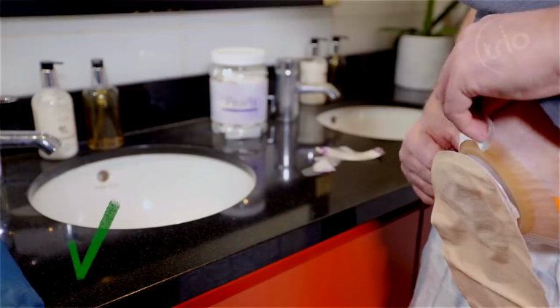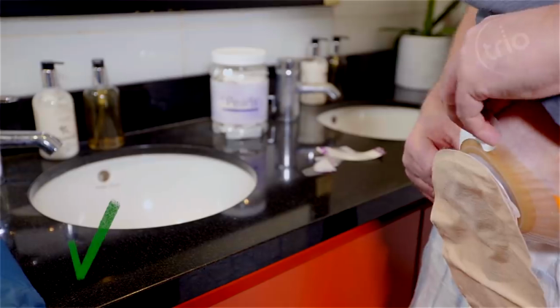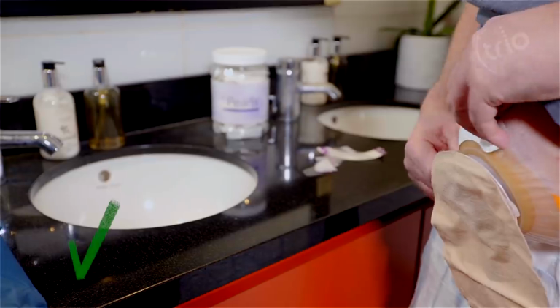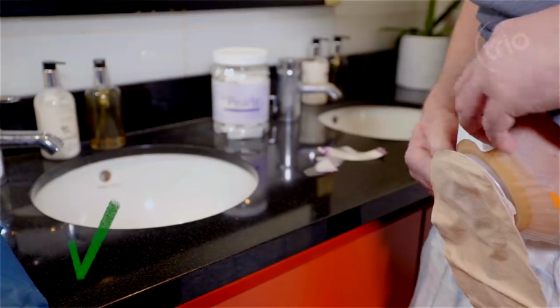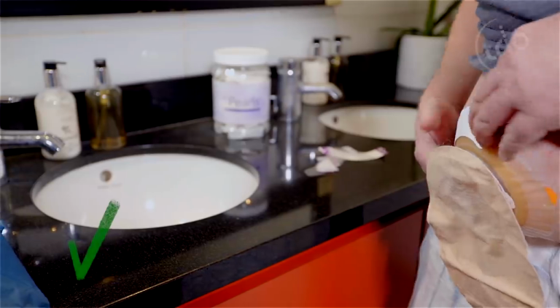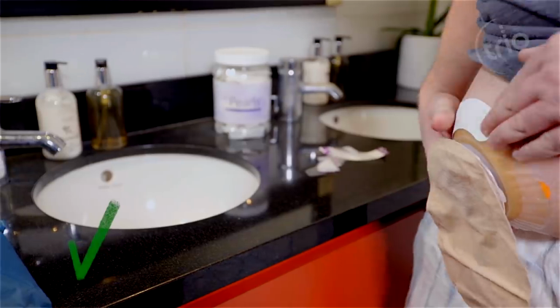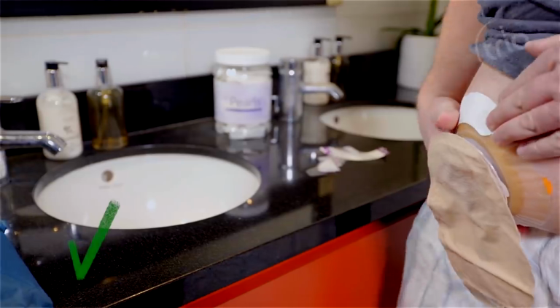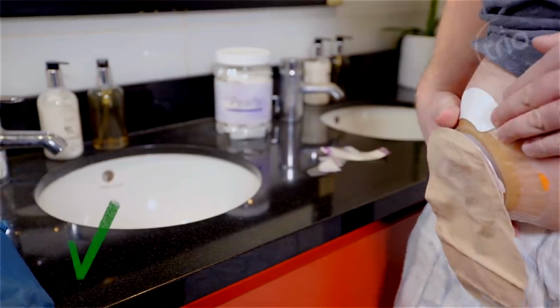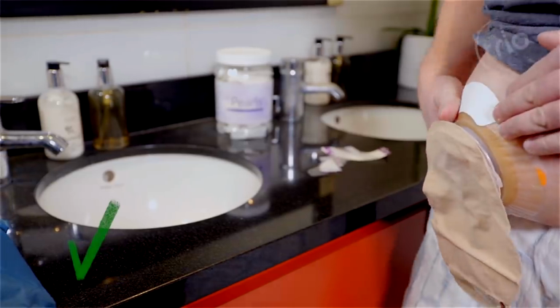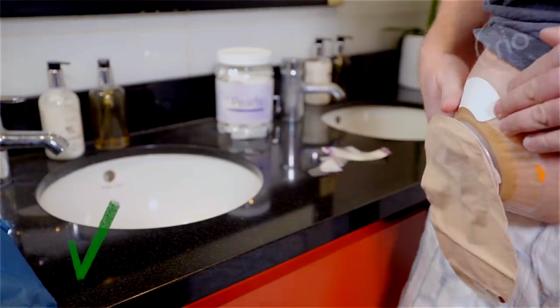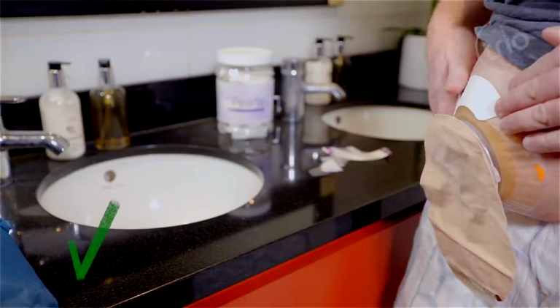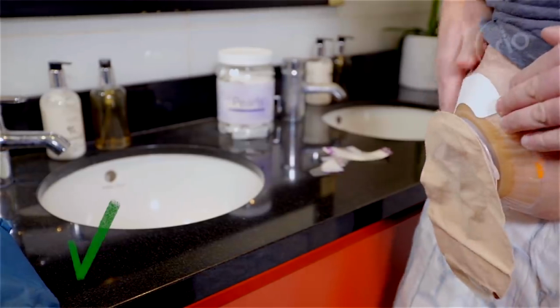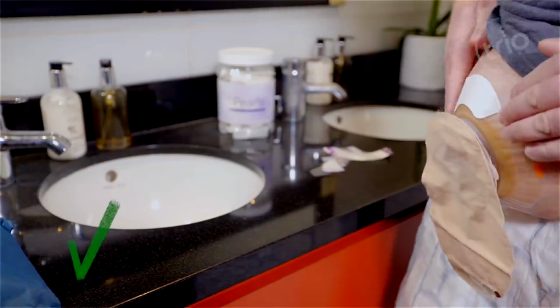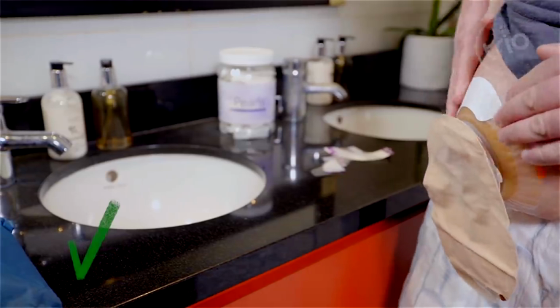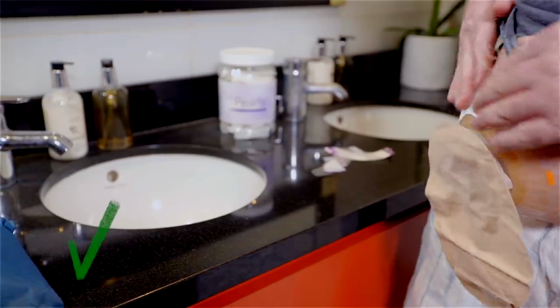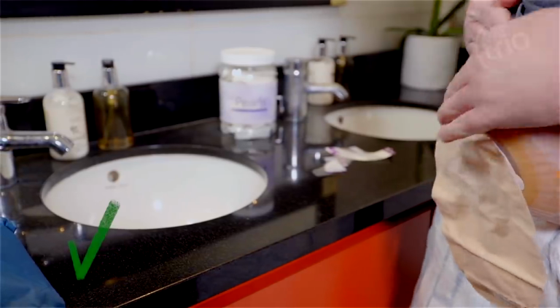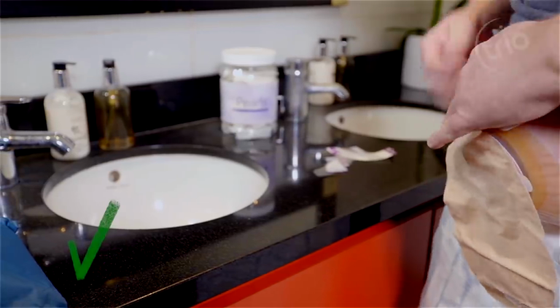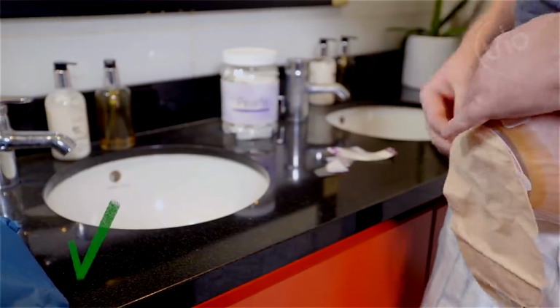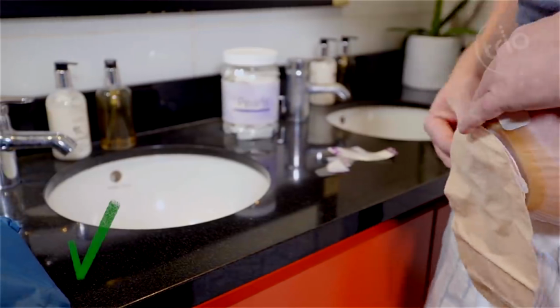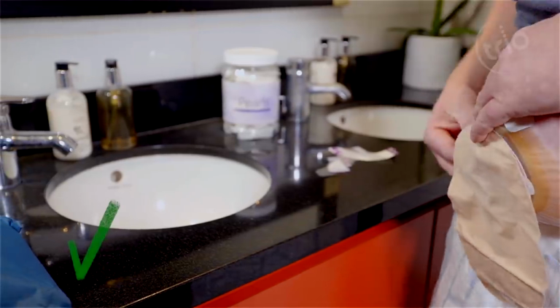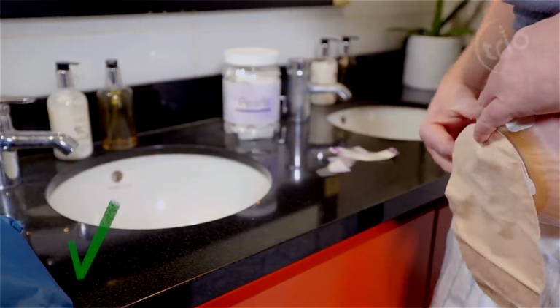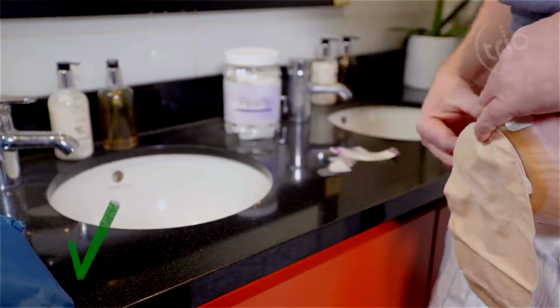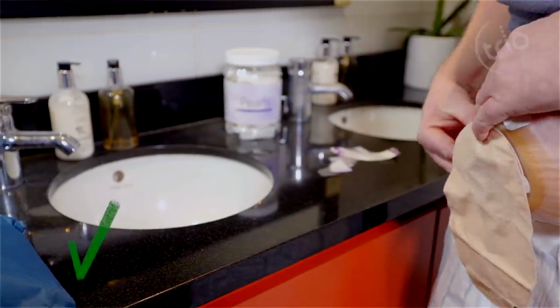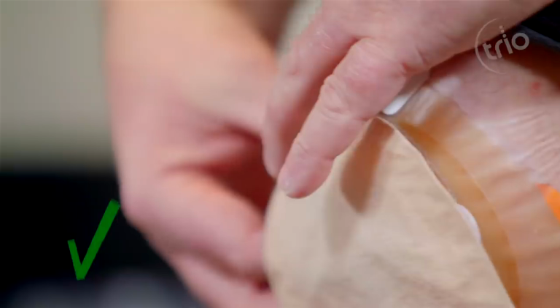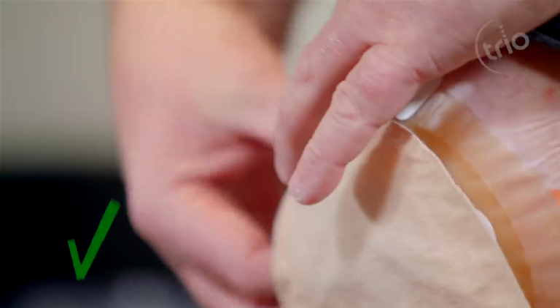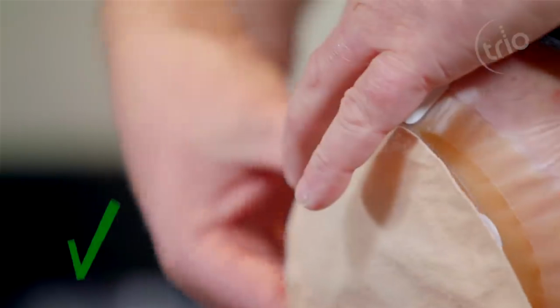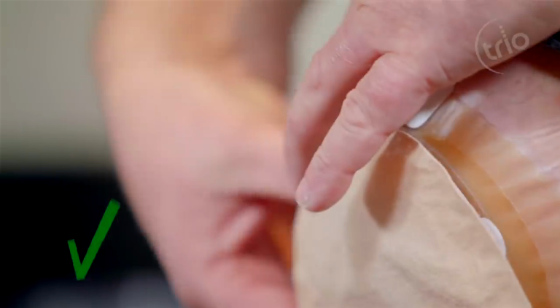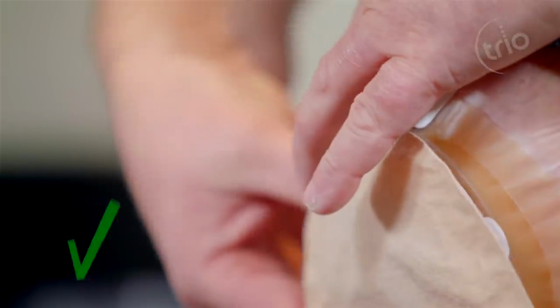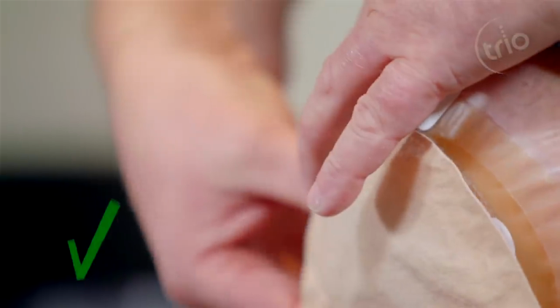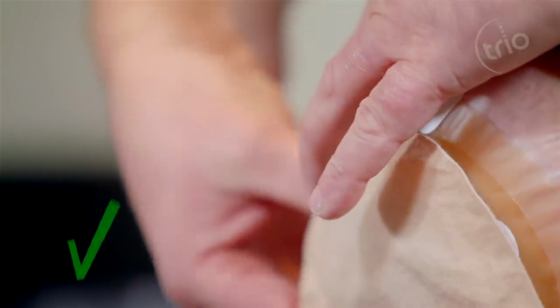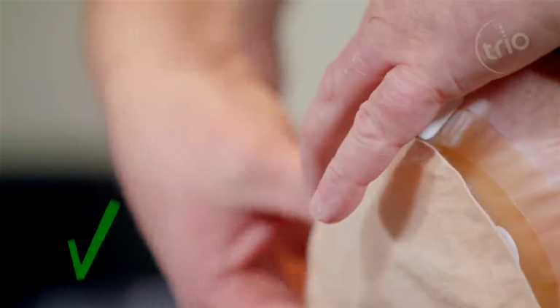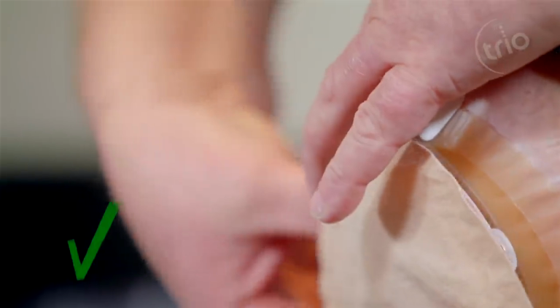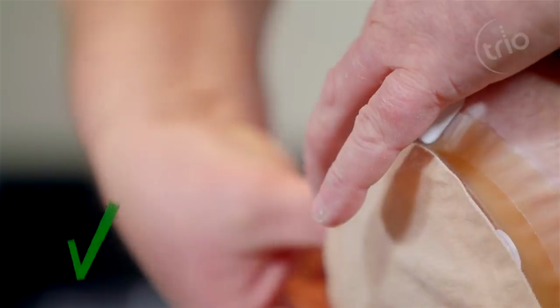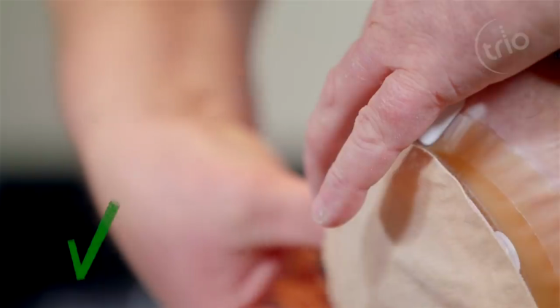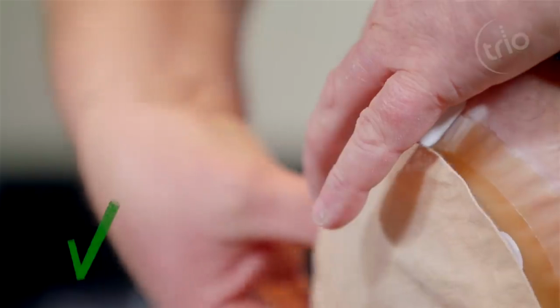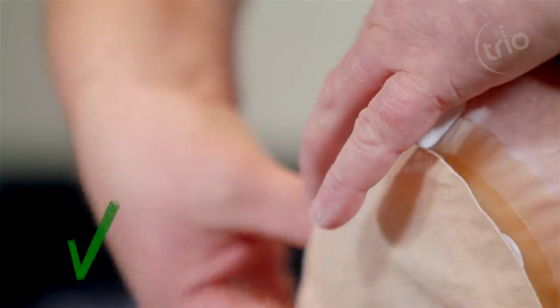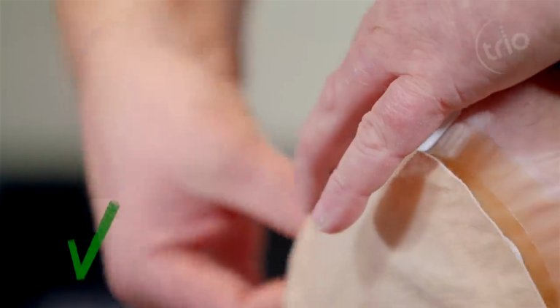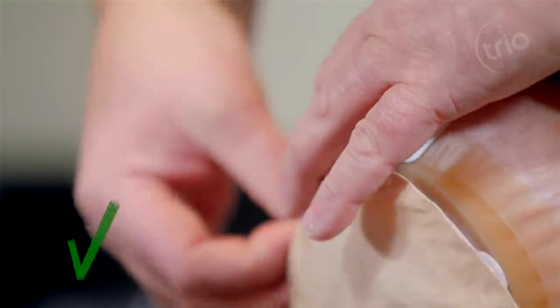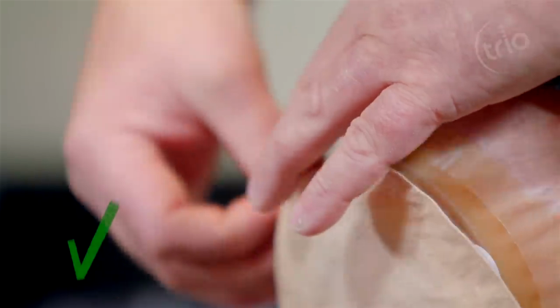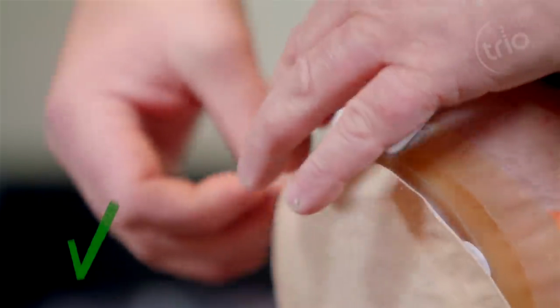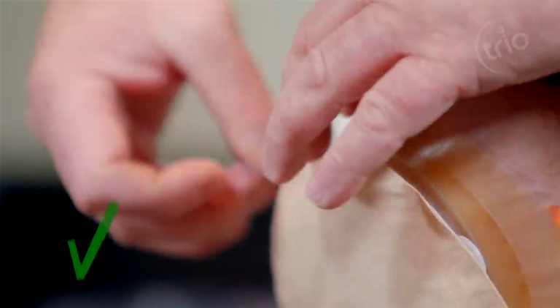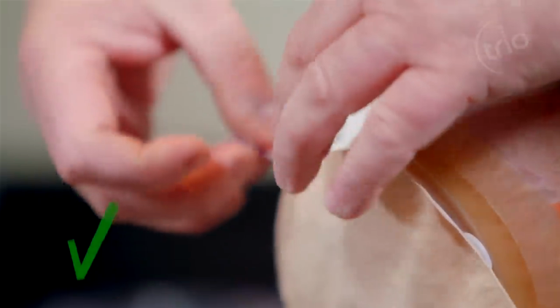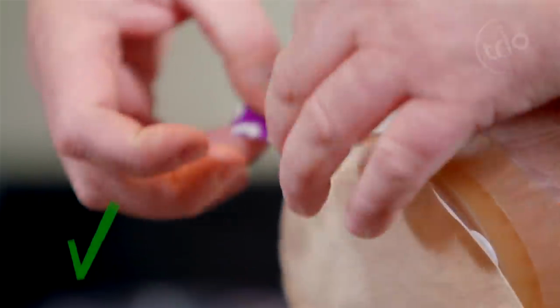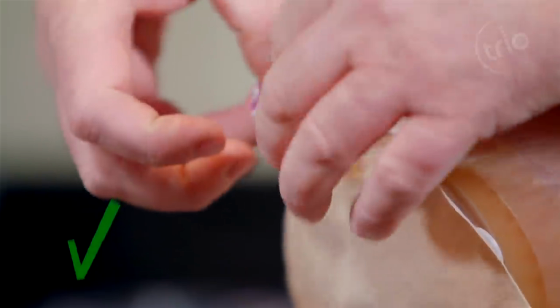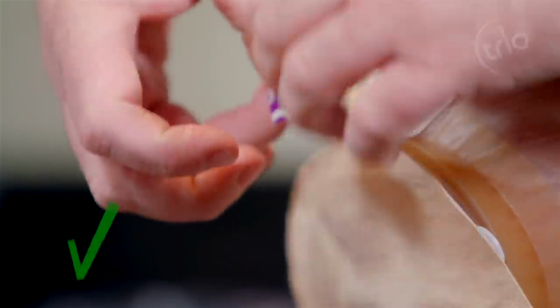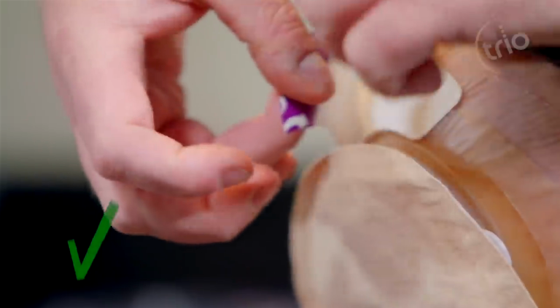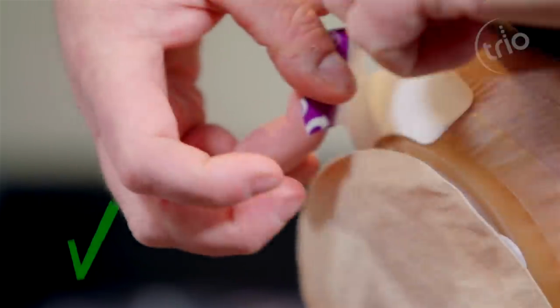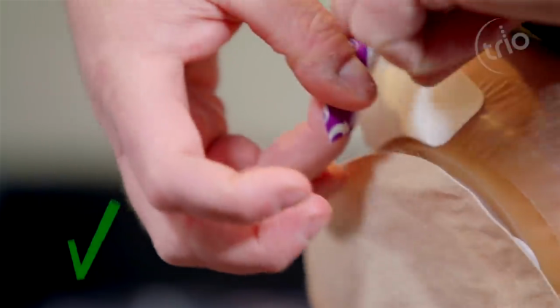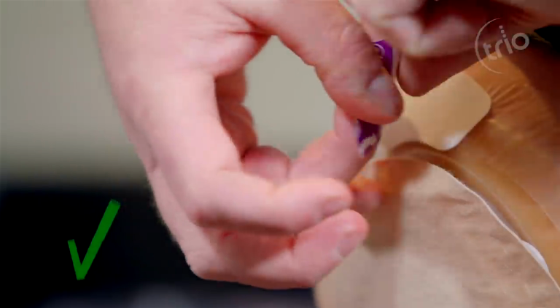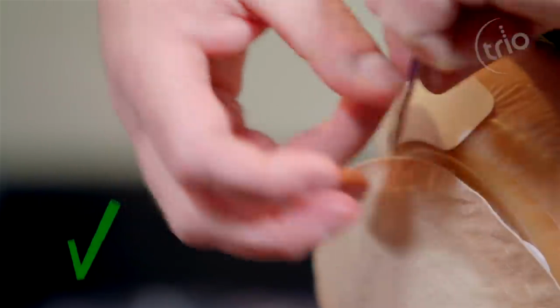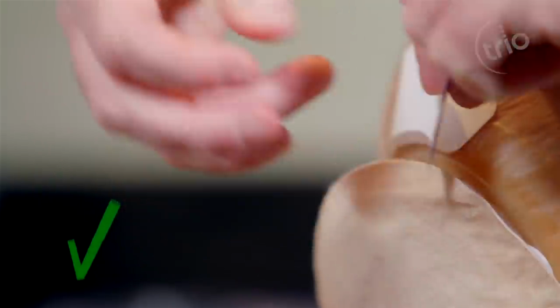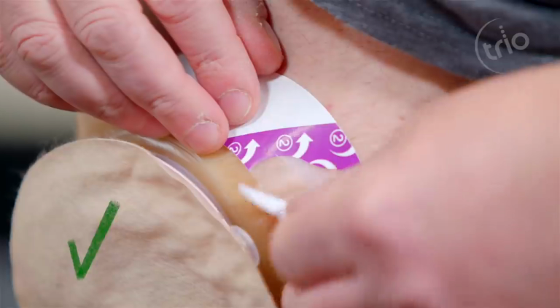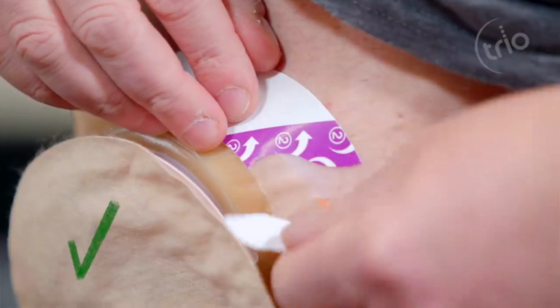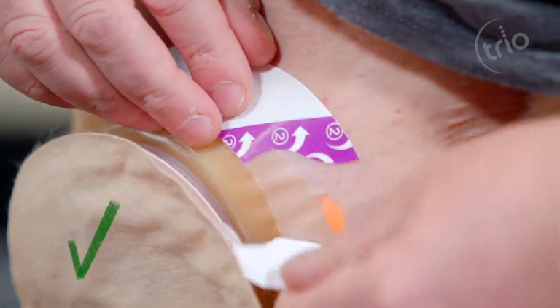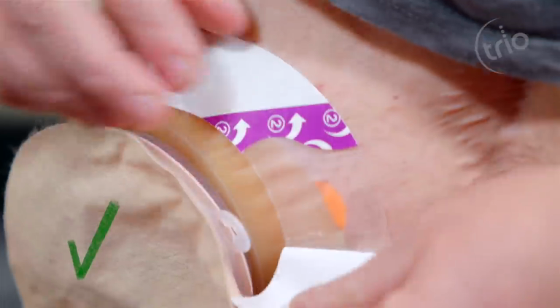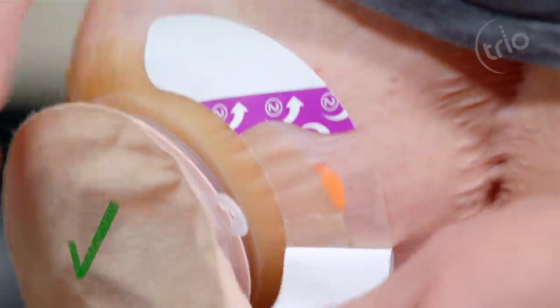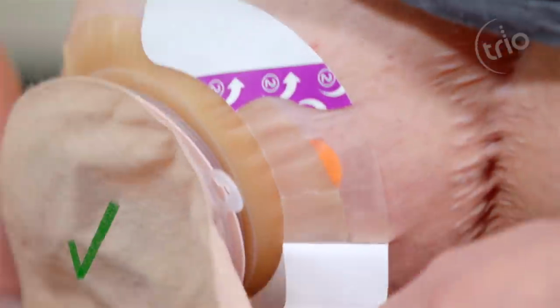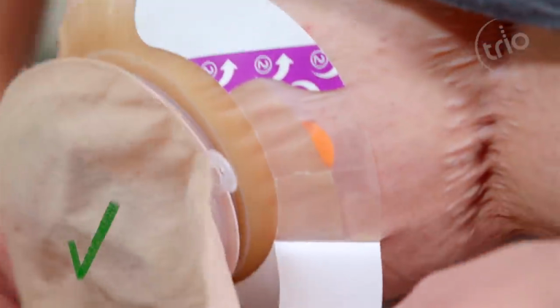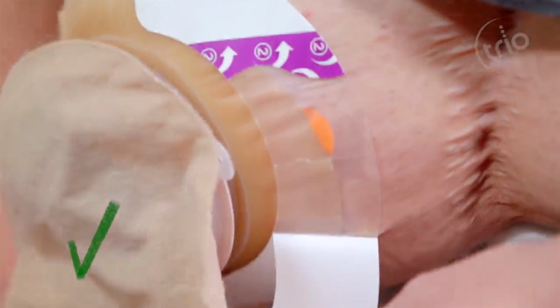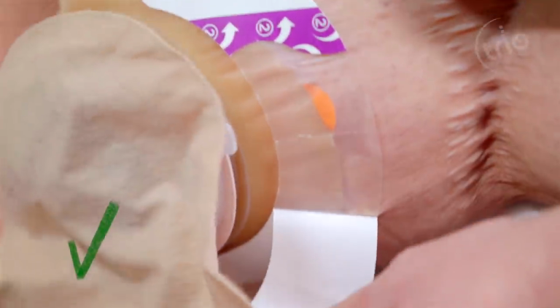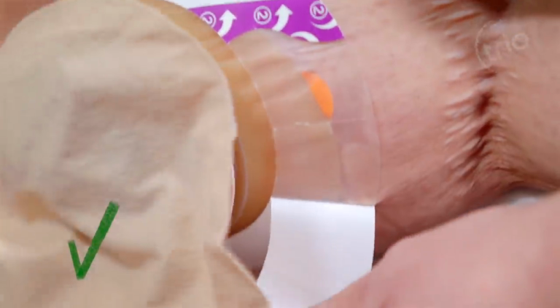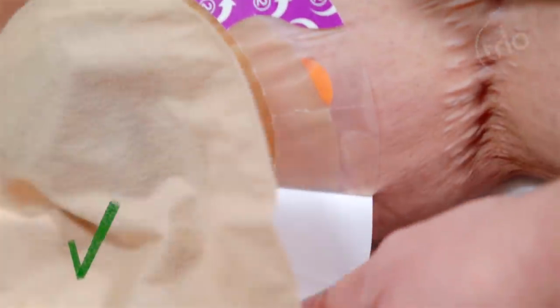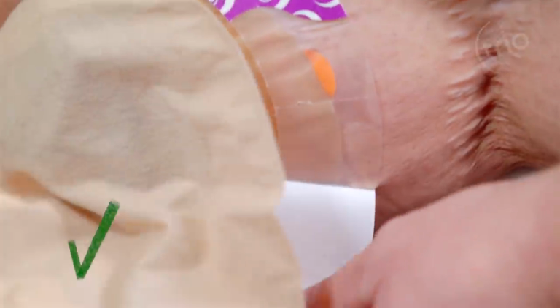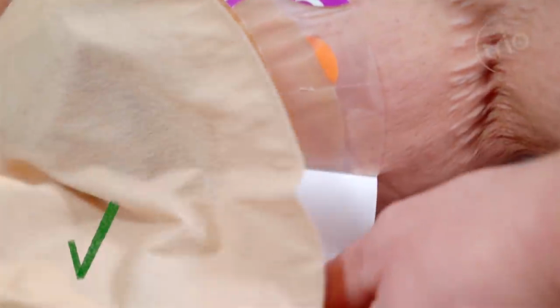You can do the same with a second extender. Trio Silics Flange Extender can be fixed in different positions to get the best results.